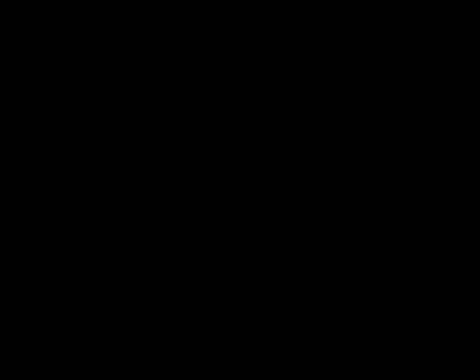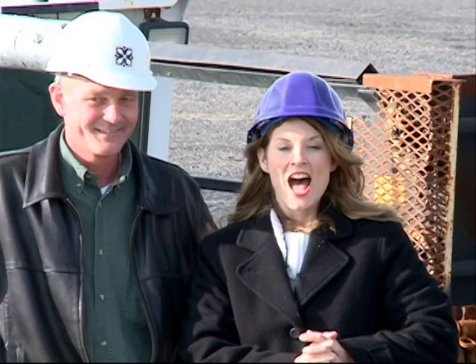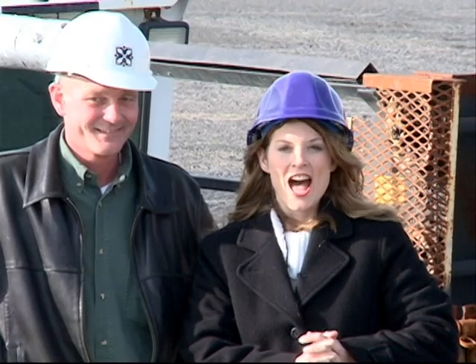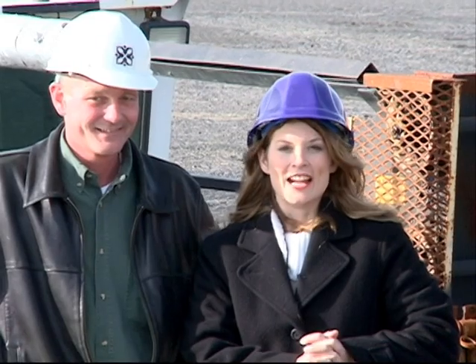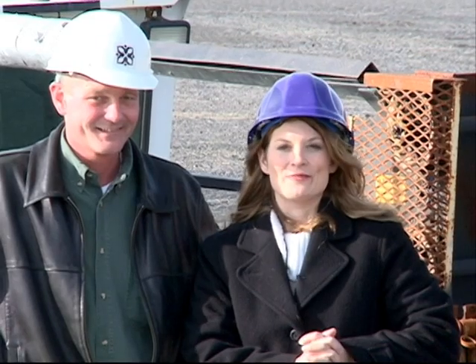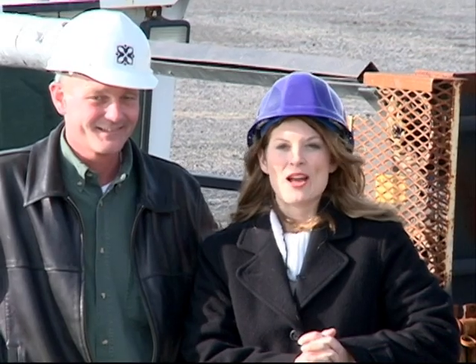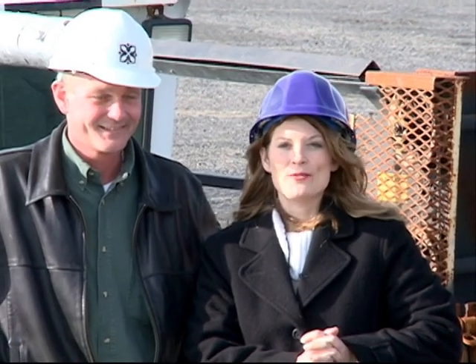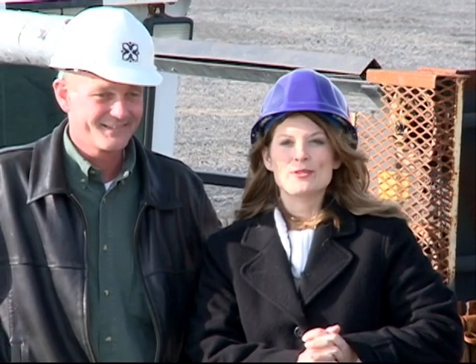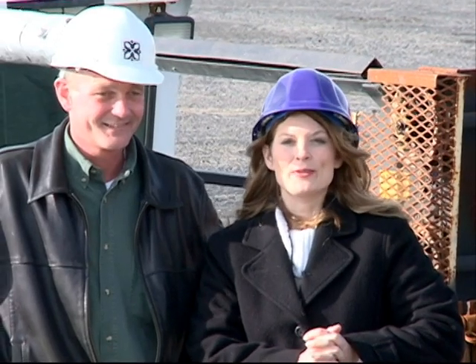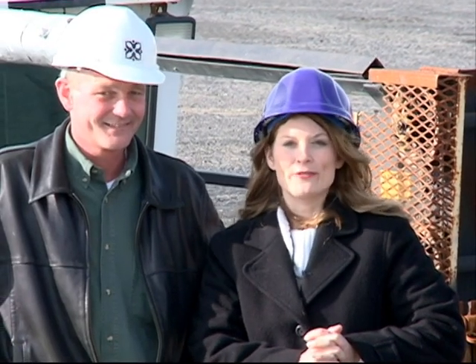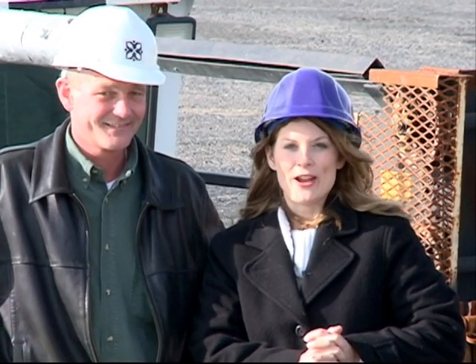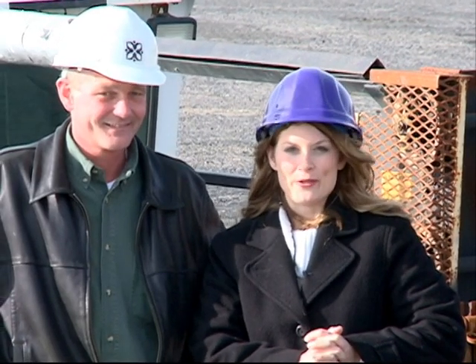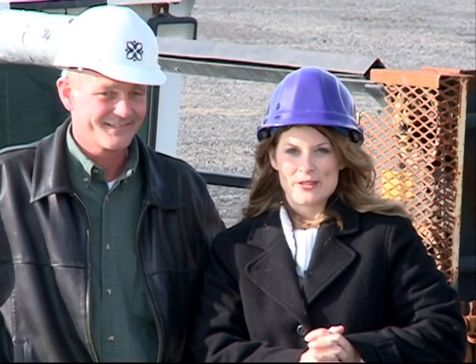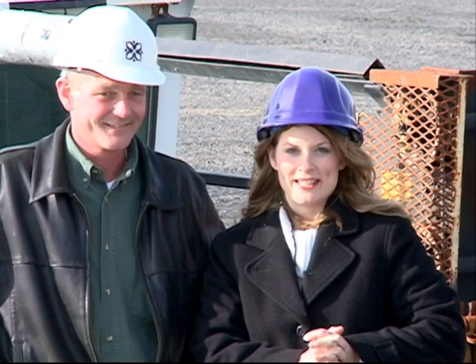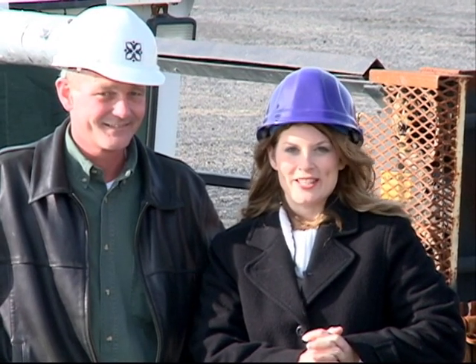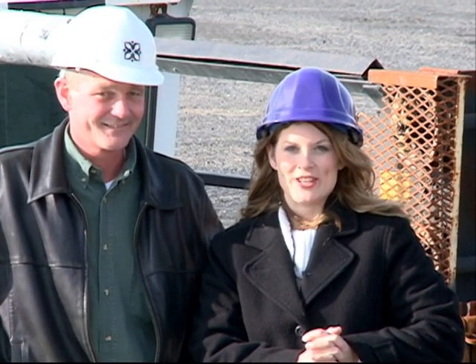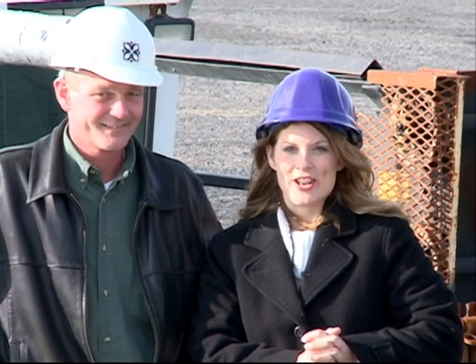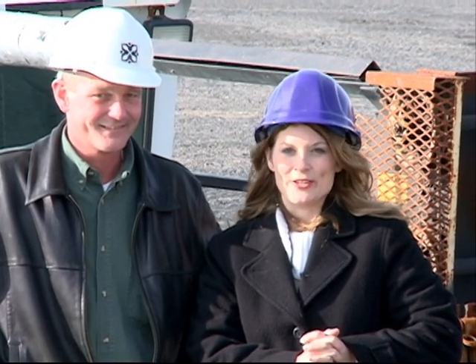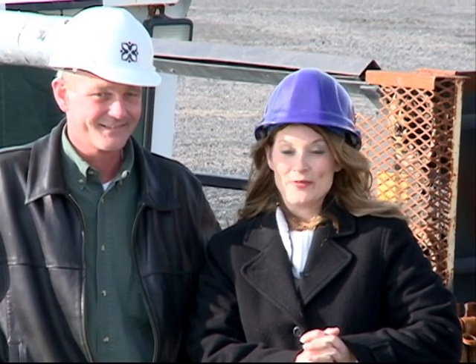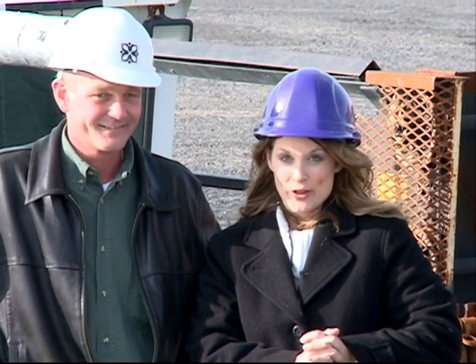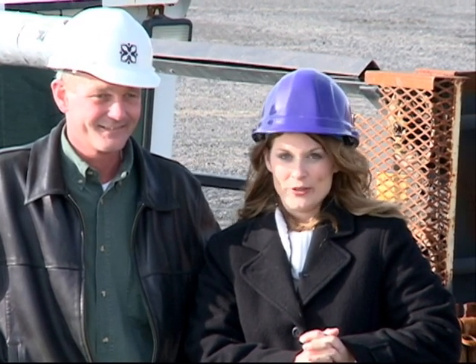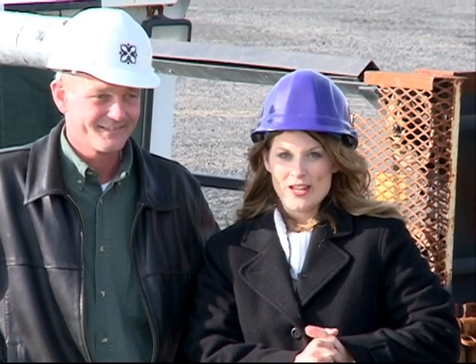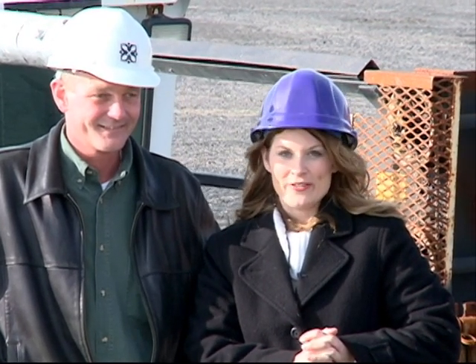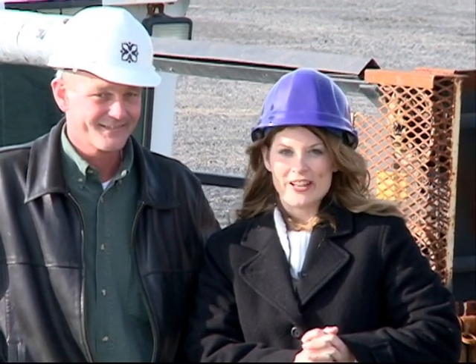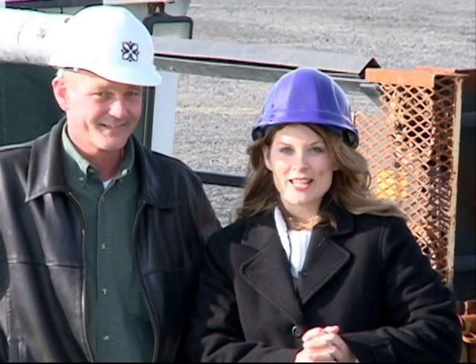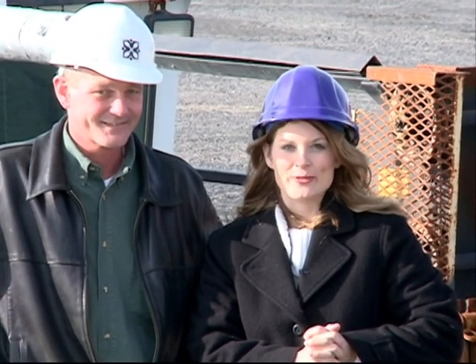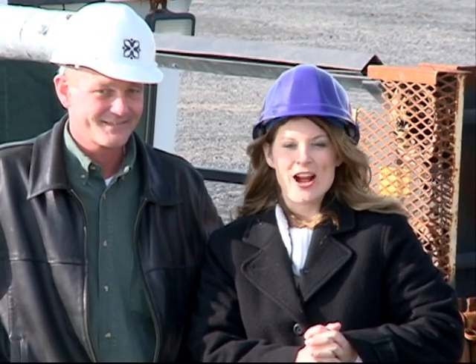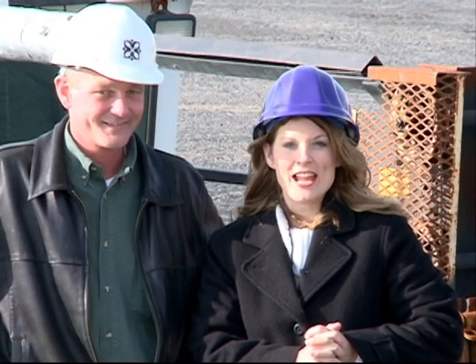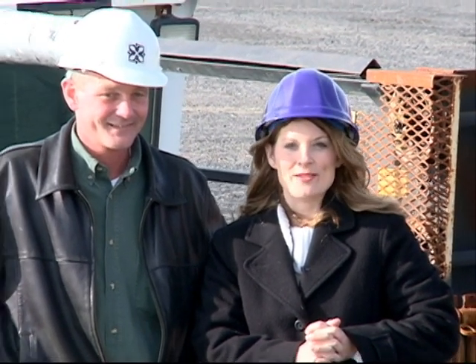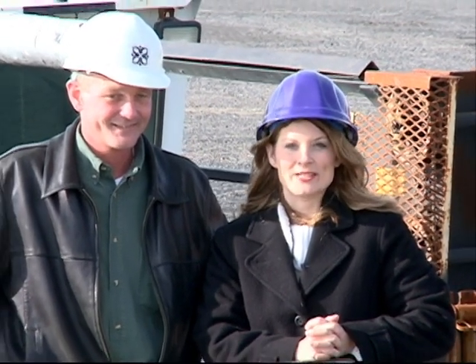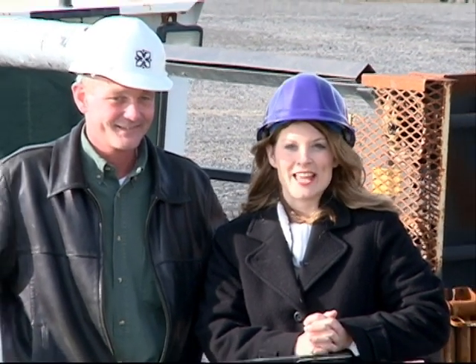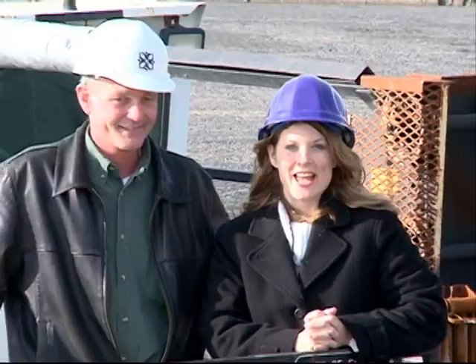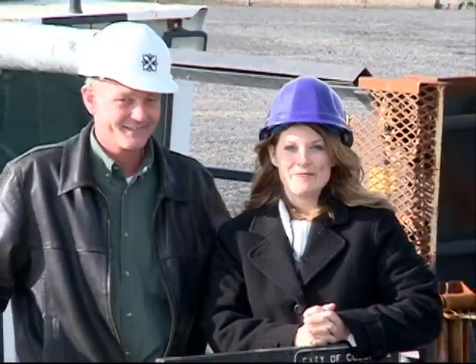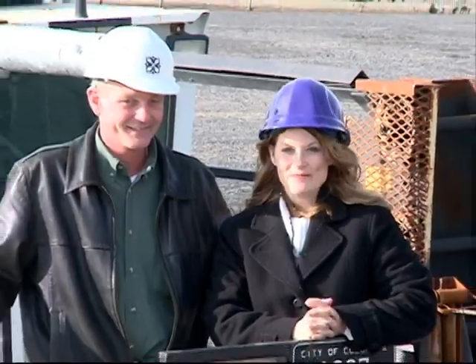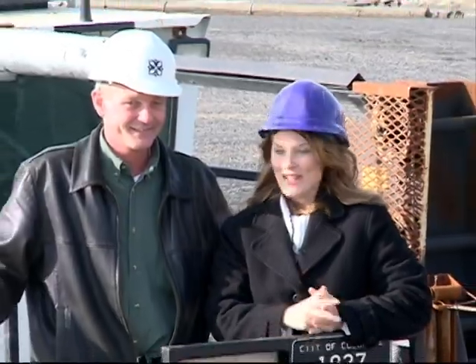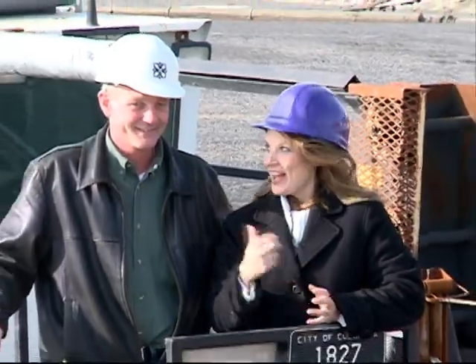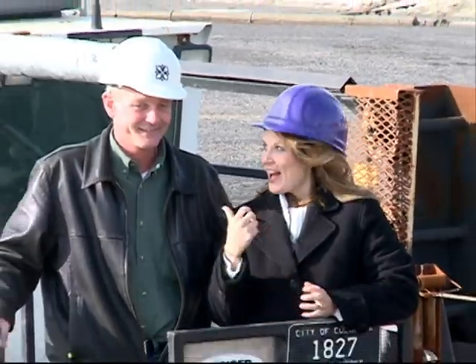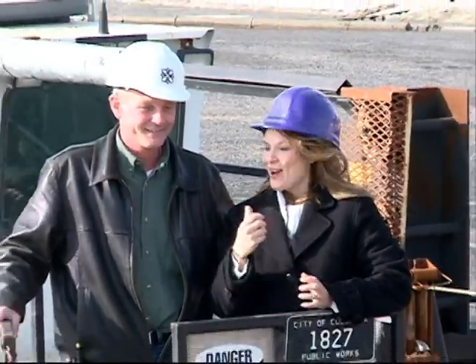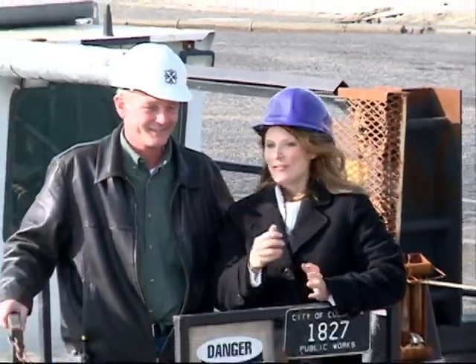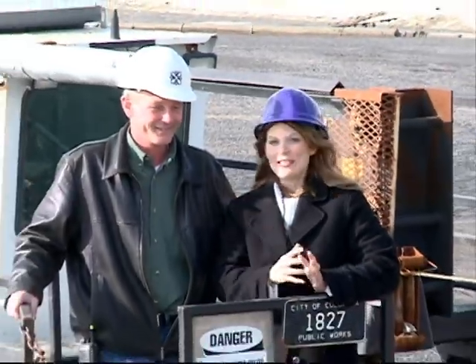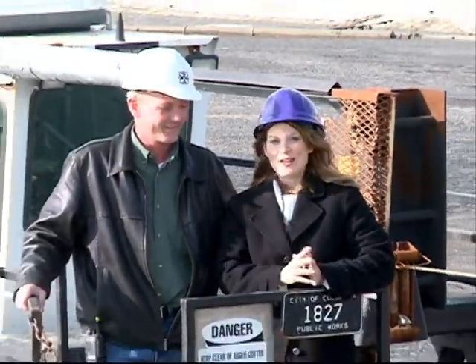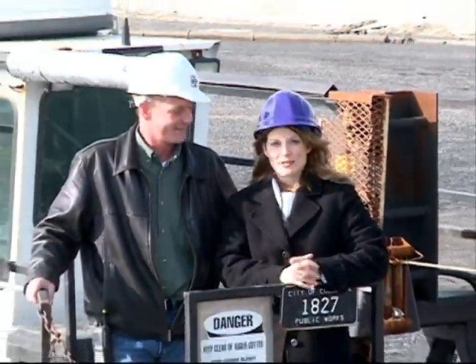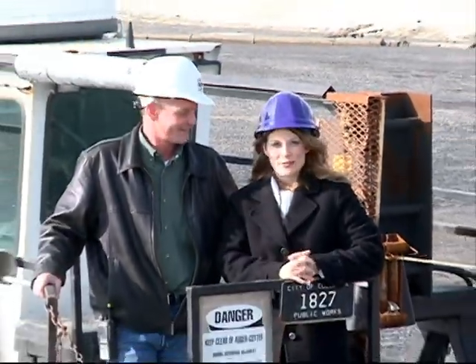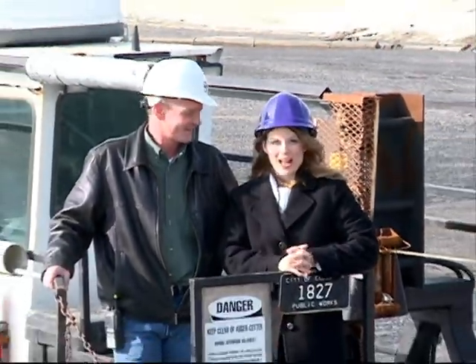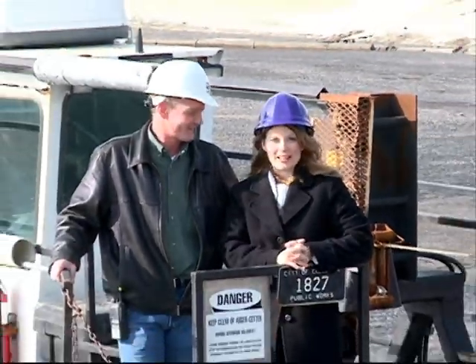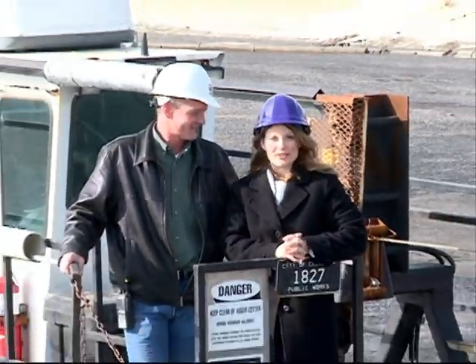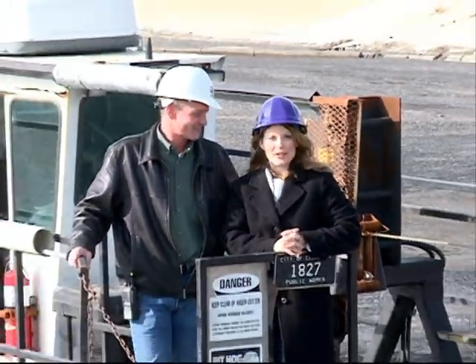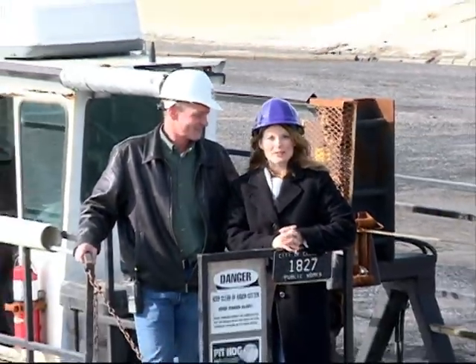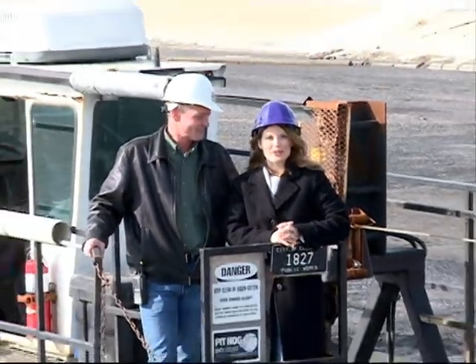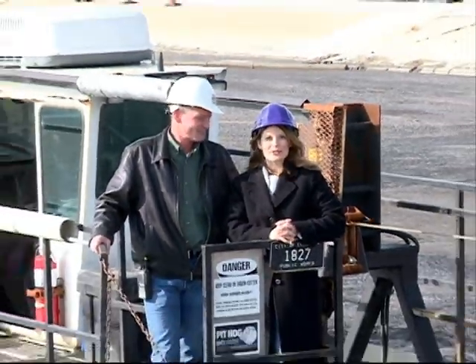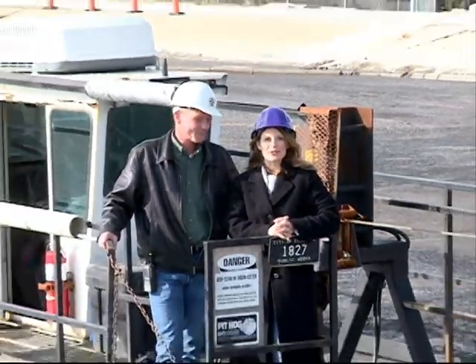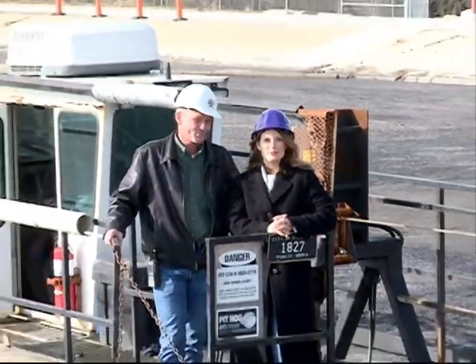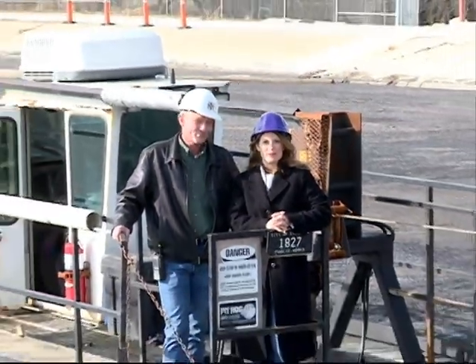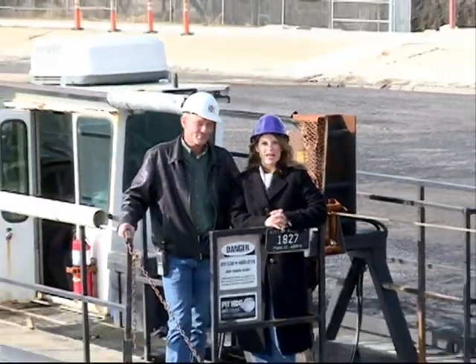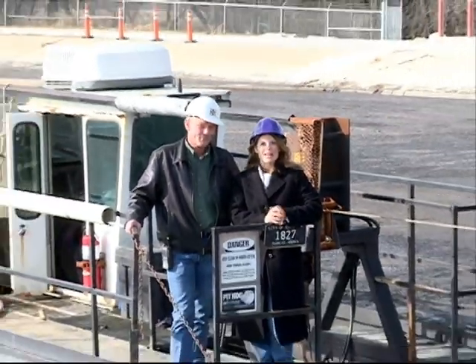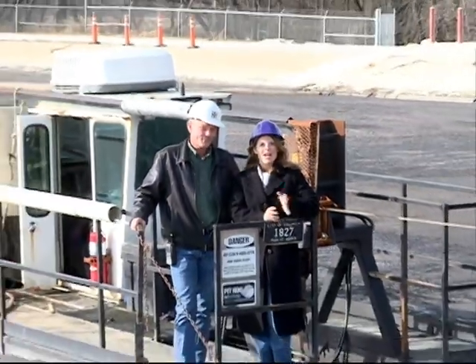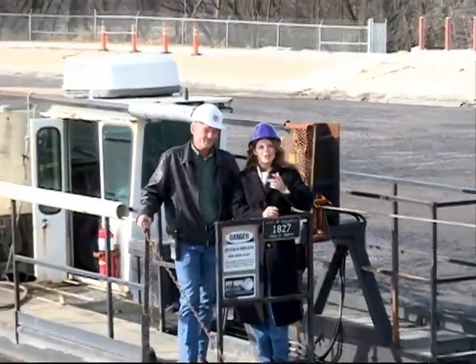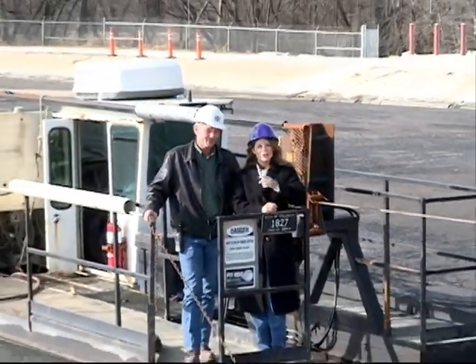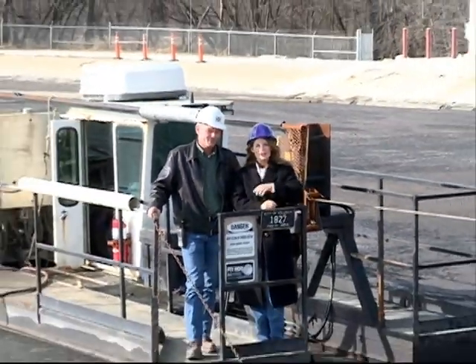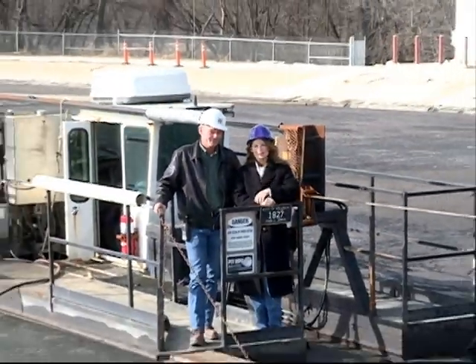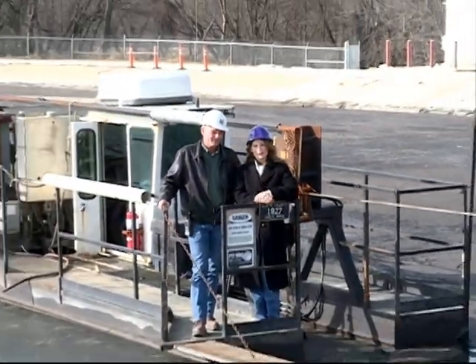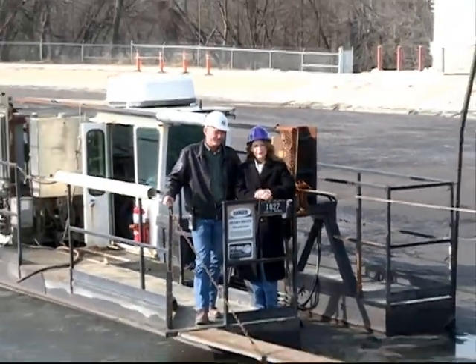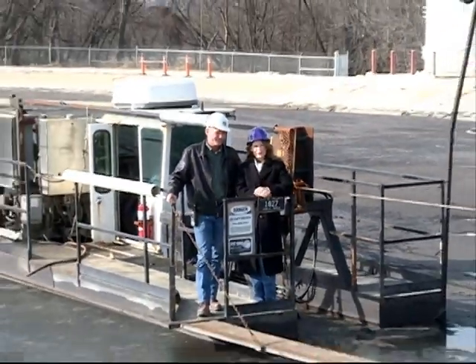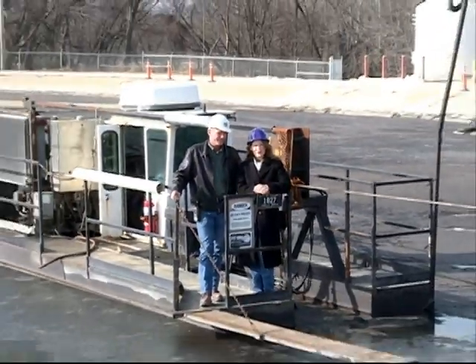Hi, I'm Rosemary Frank with the City Channel. You'll never guess where I am today. I'm with Dave Sorrell at the Wastewater Treatment Plant. Join us for a tour.